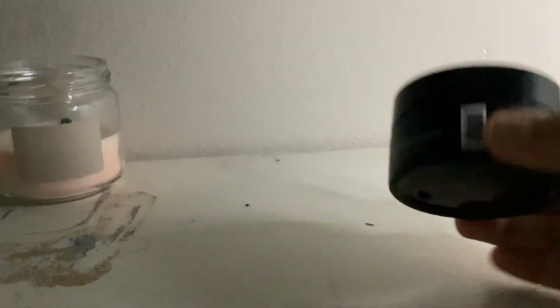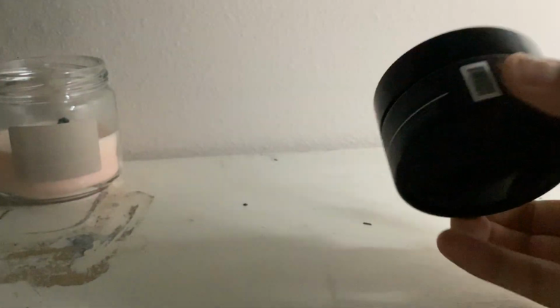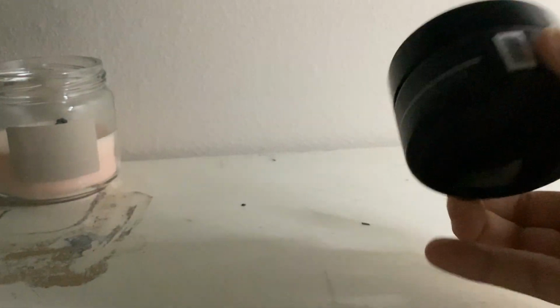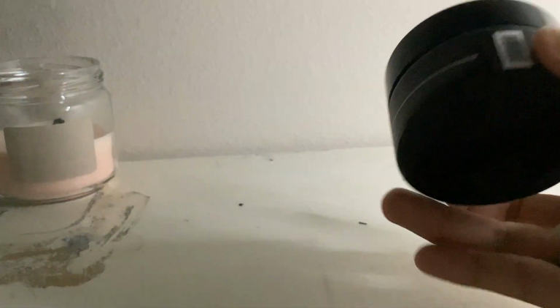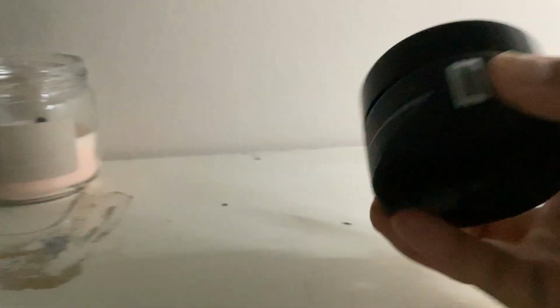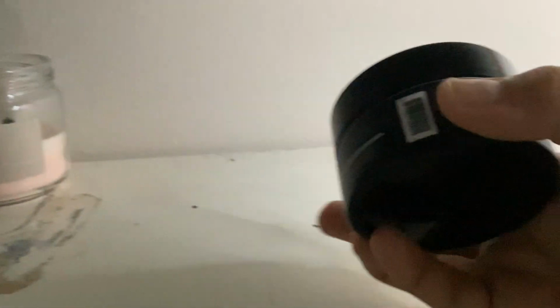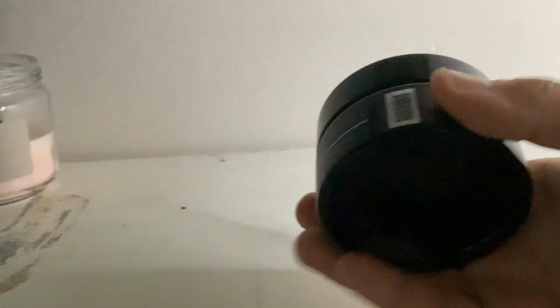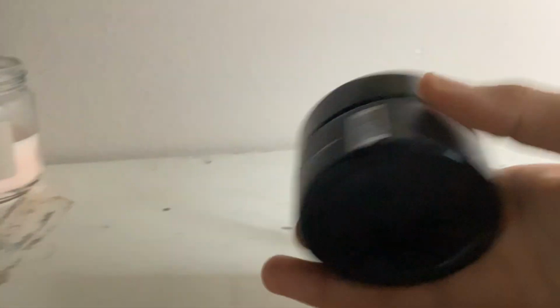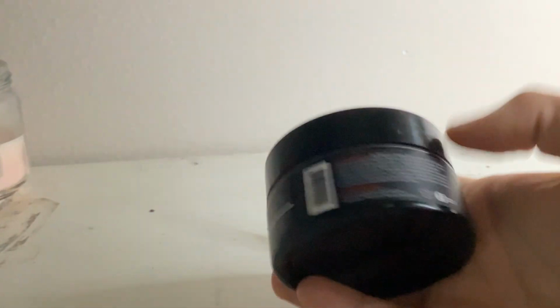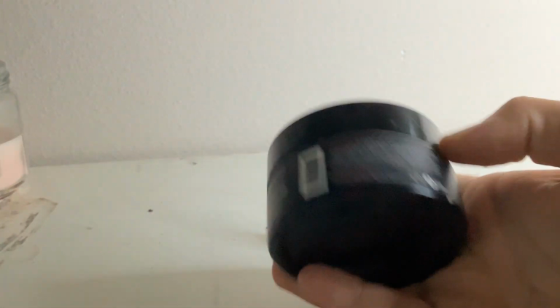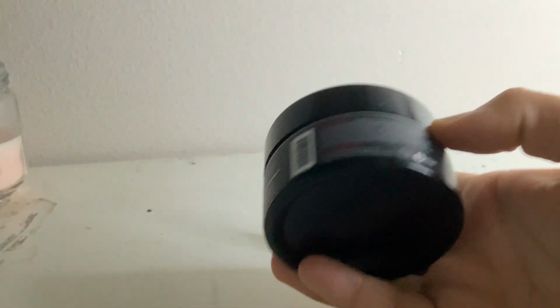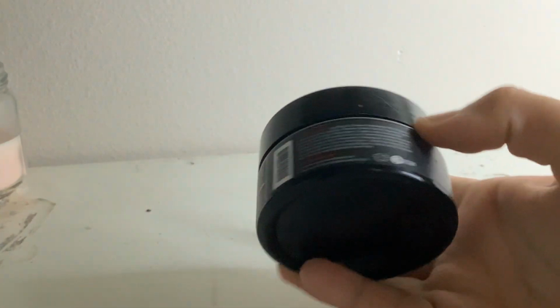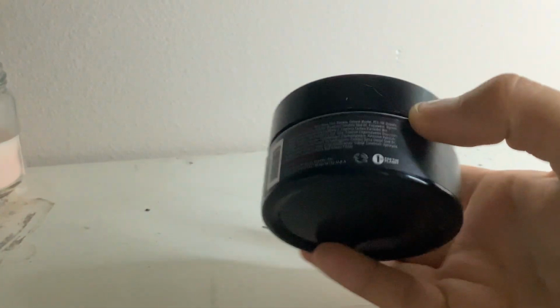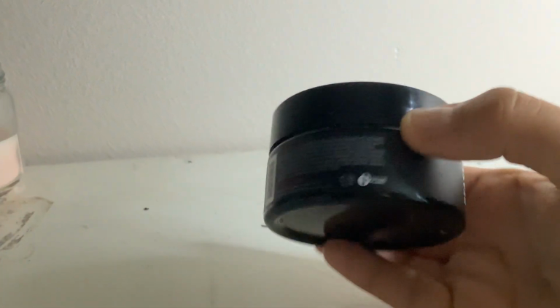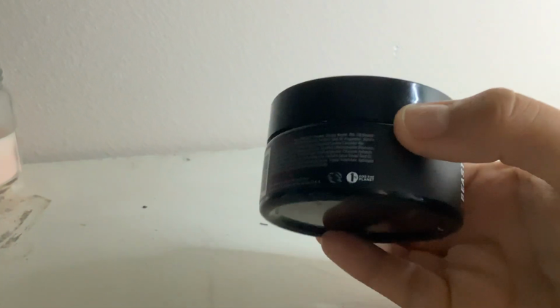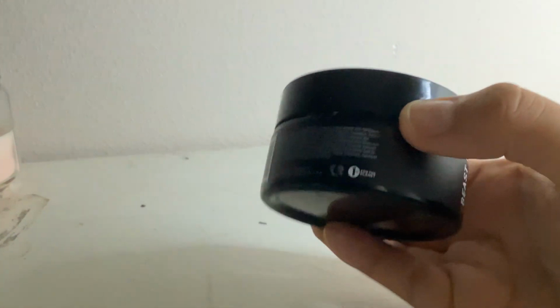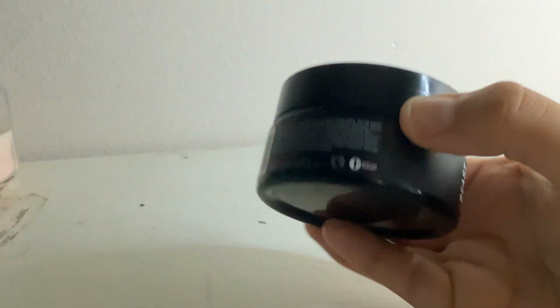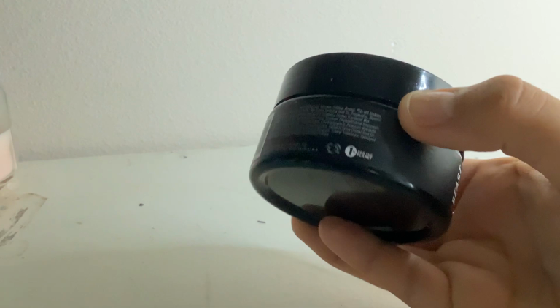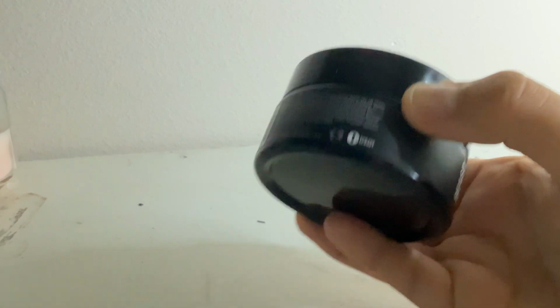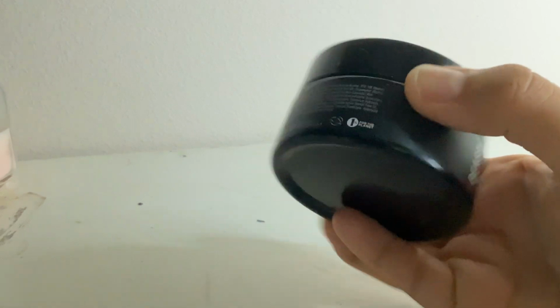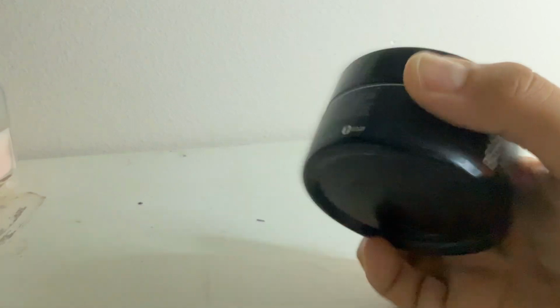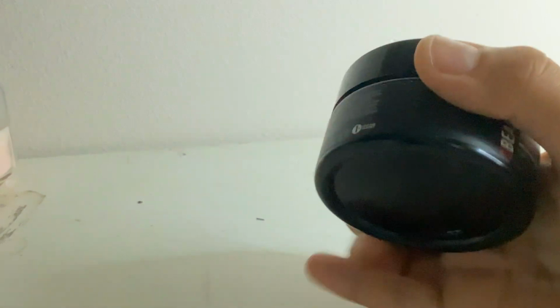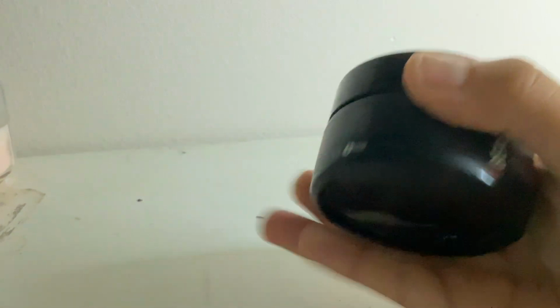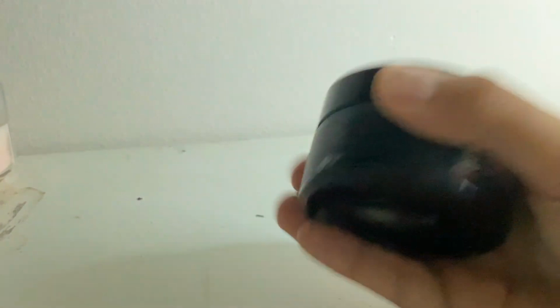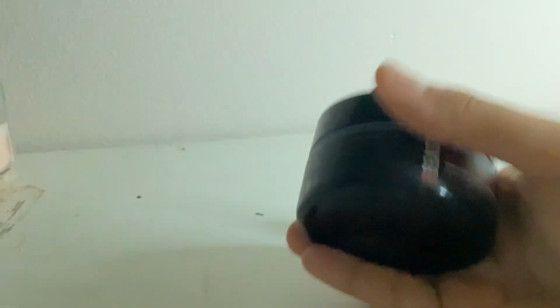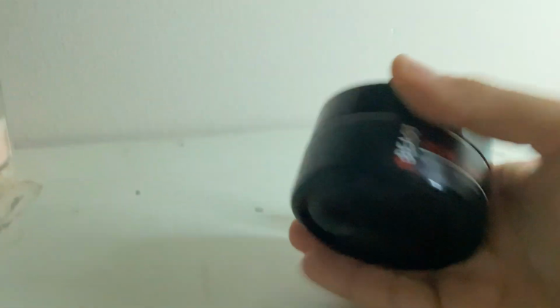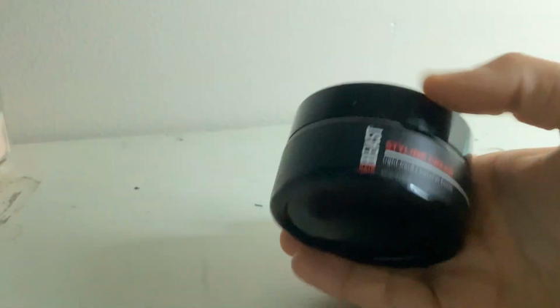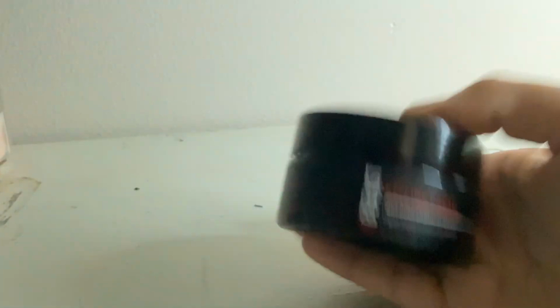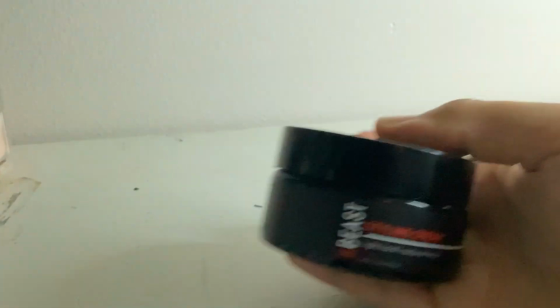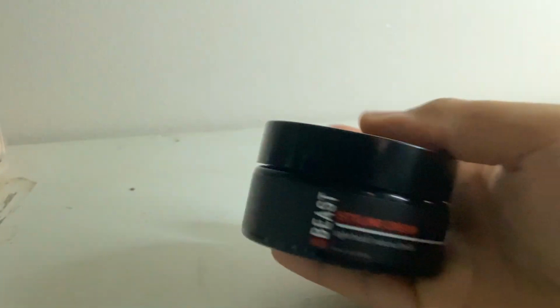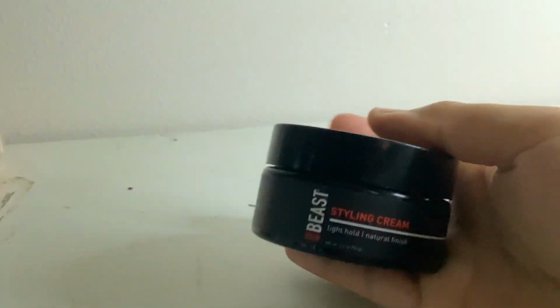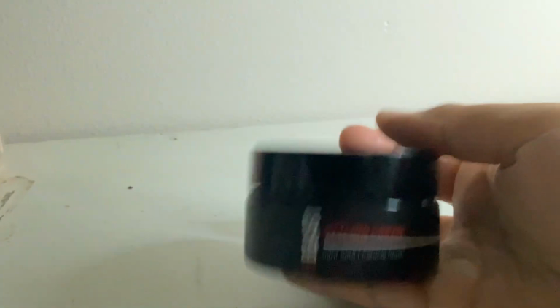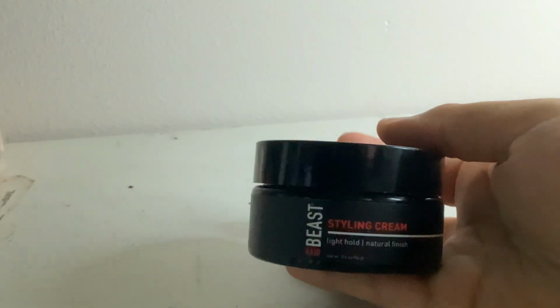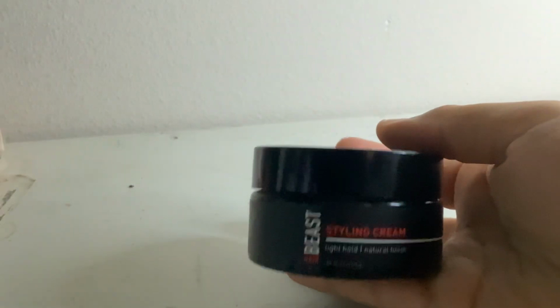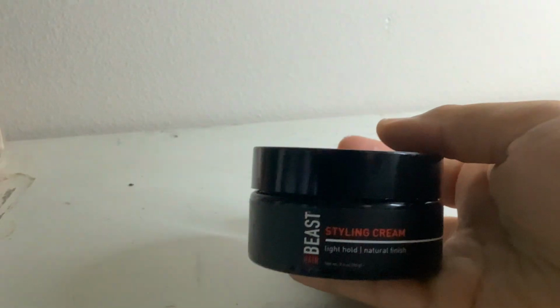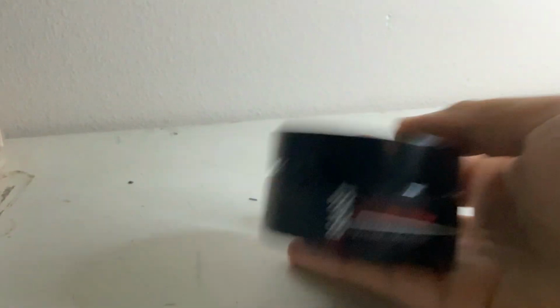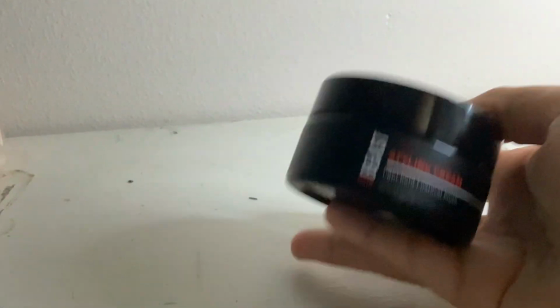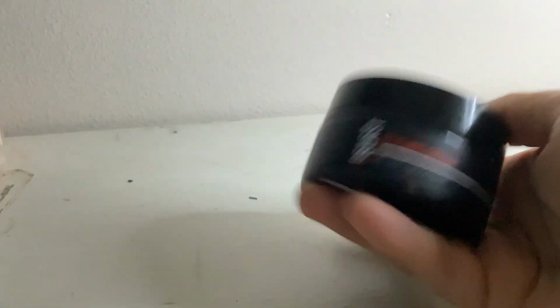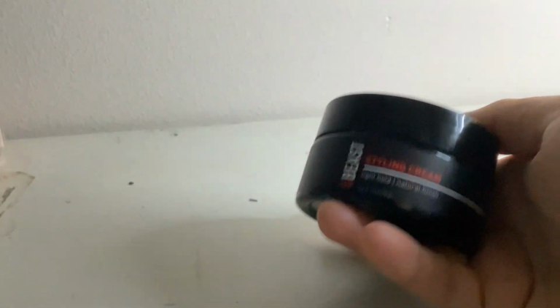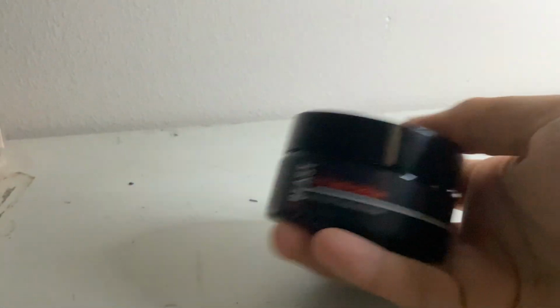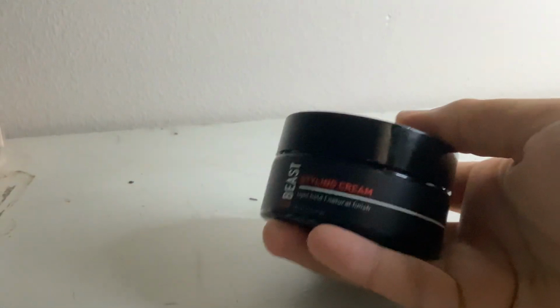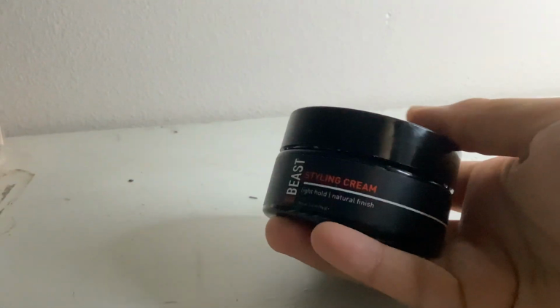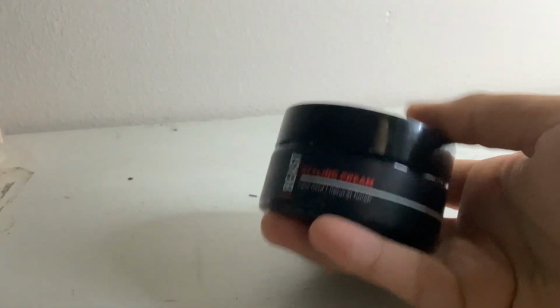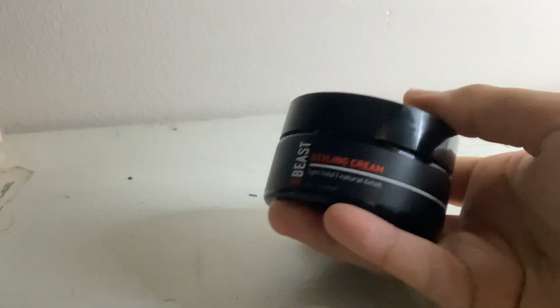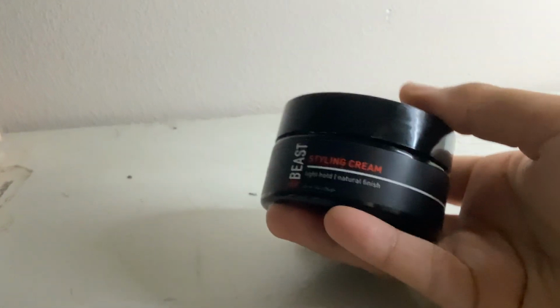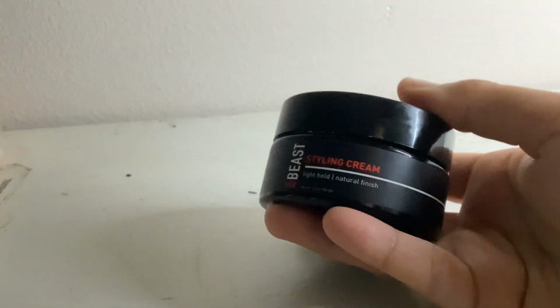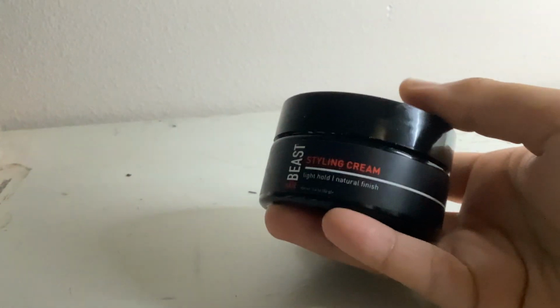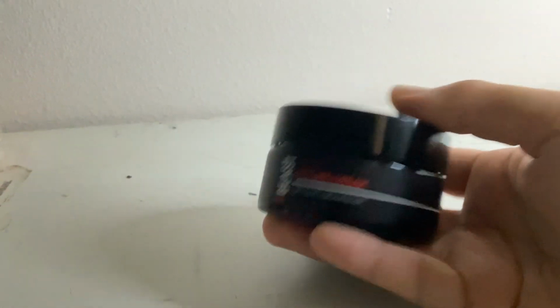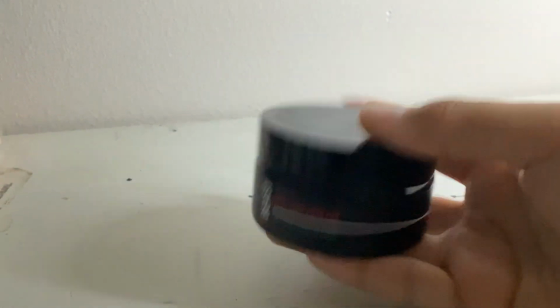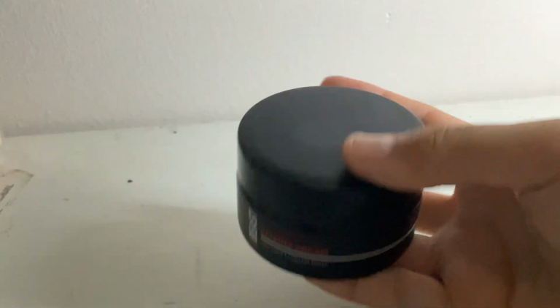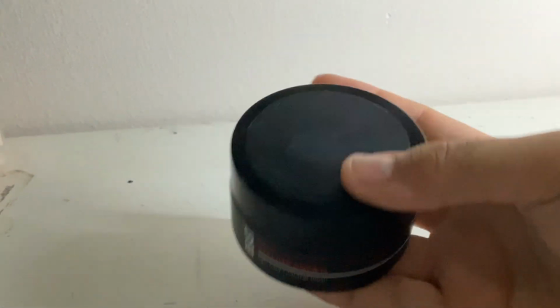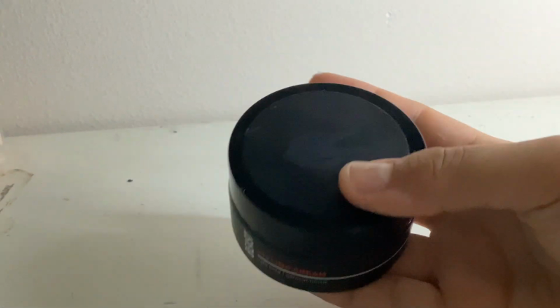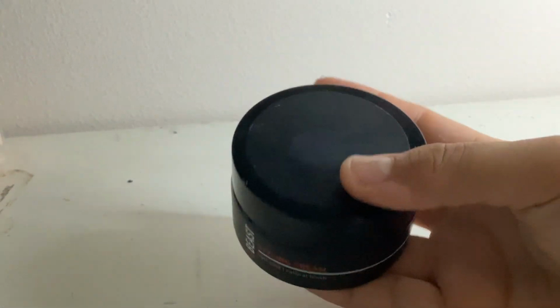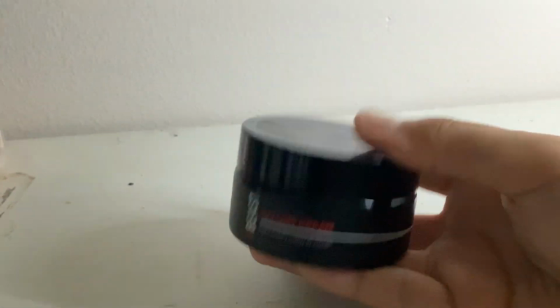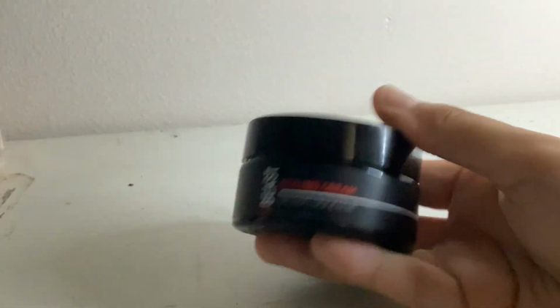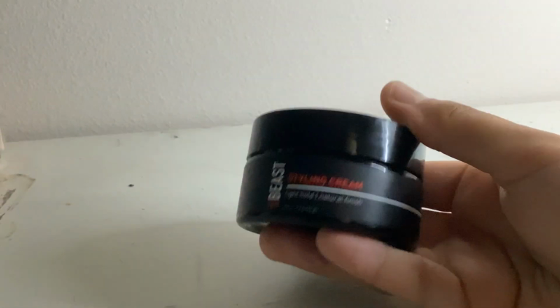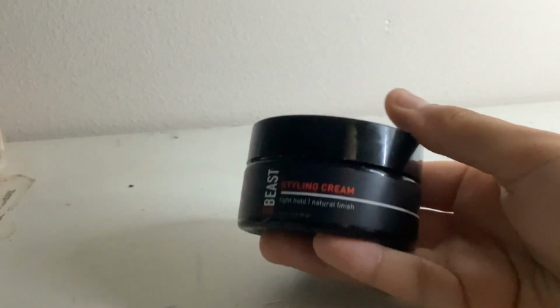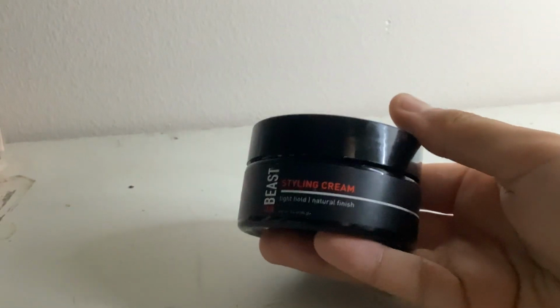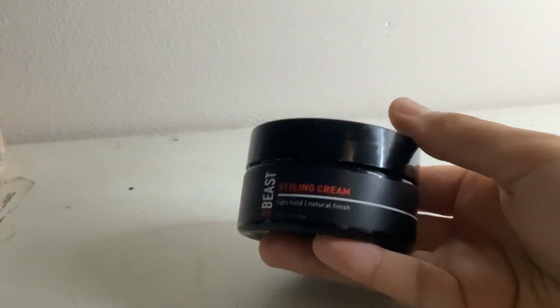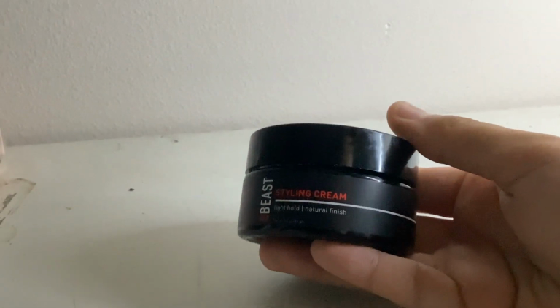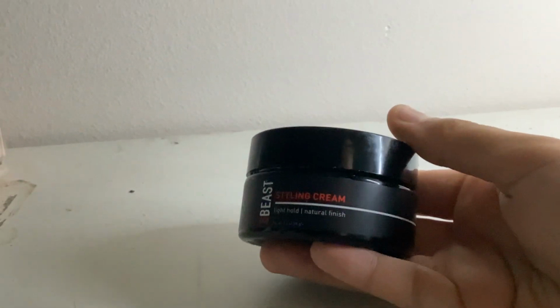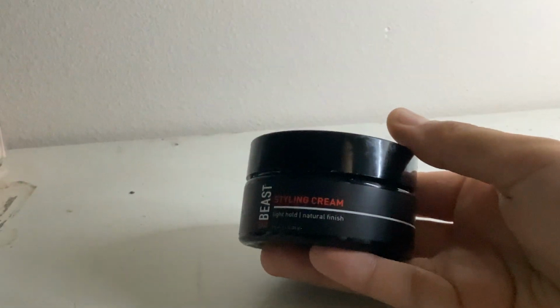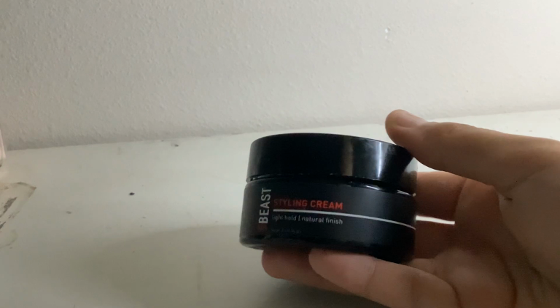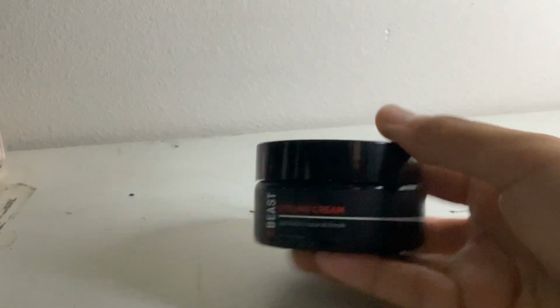I highly recommend this. It's super affordable and super good for traveling because it's really small.